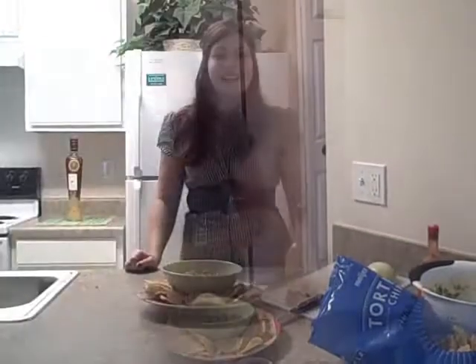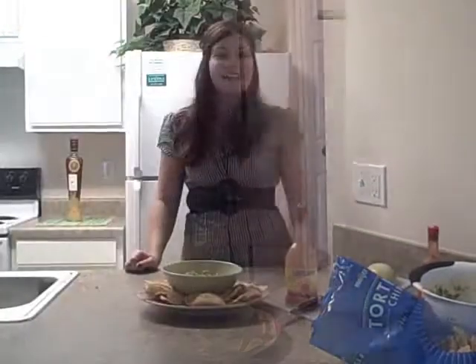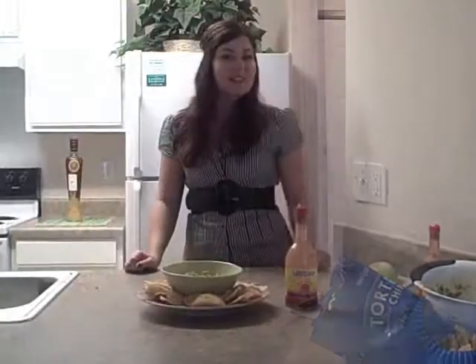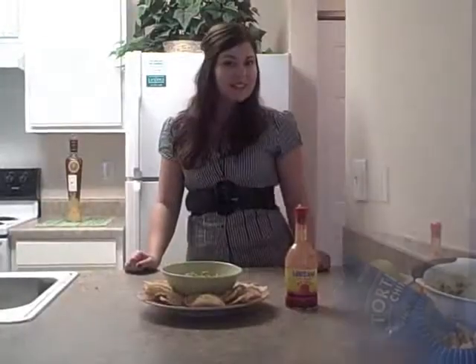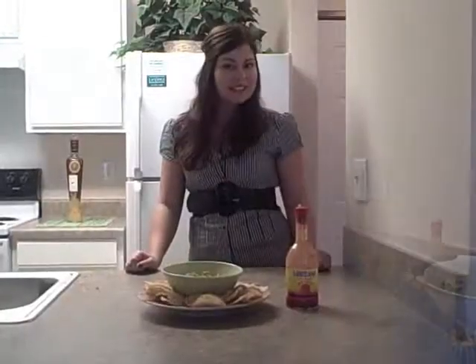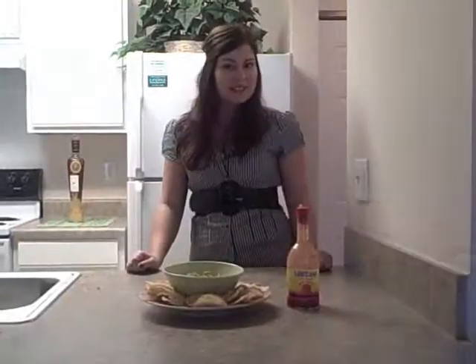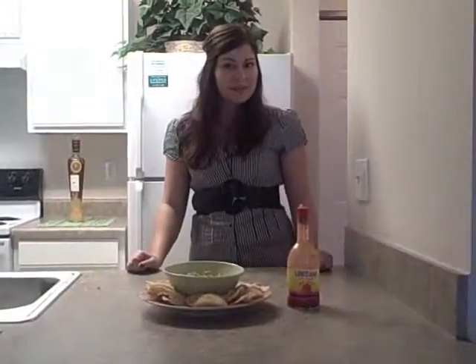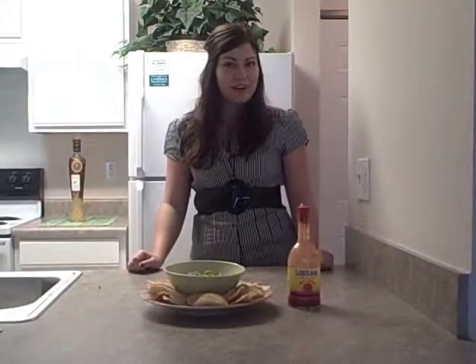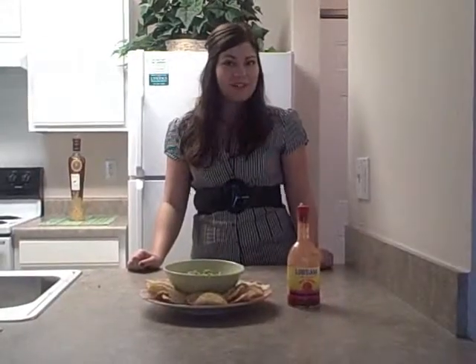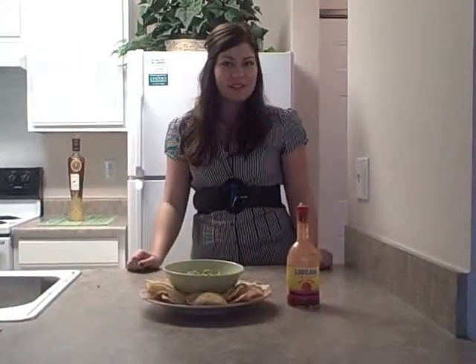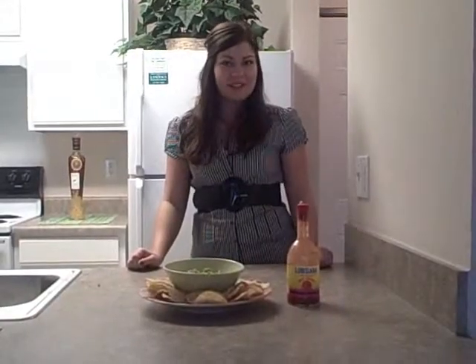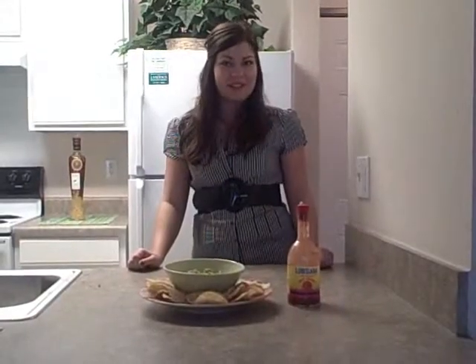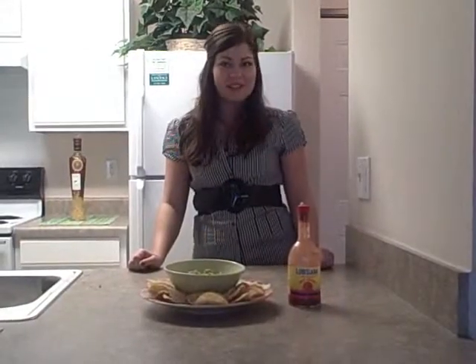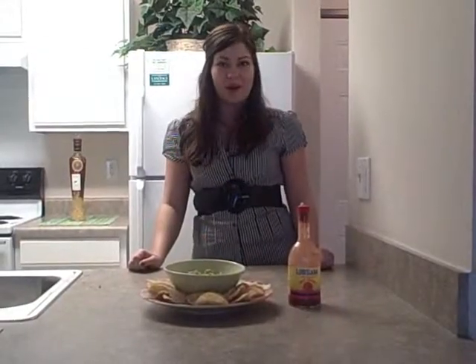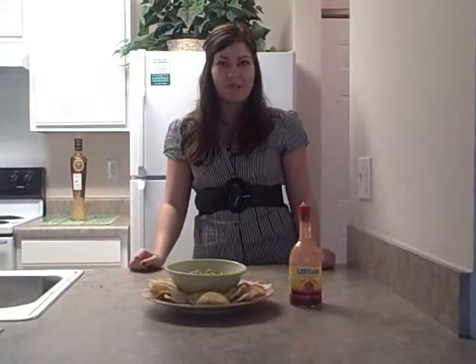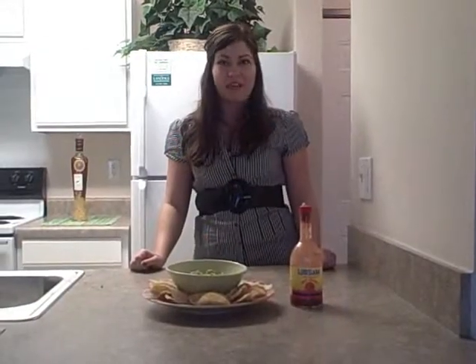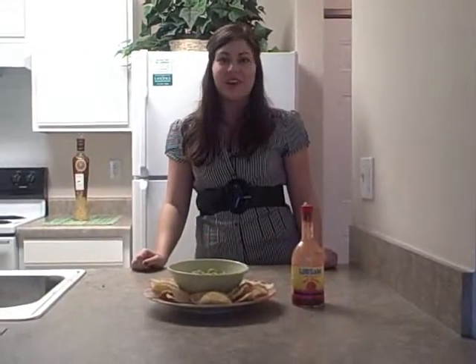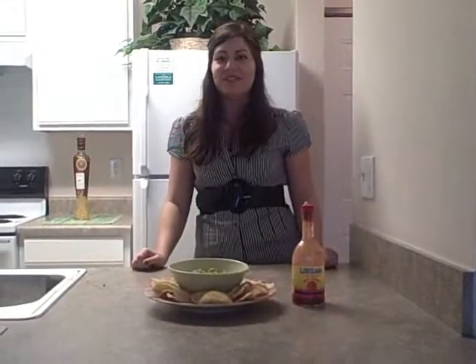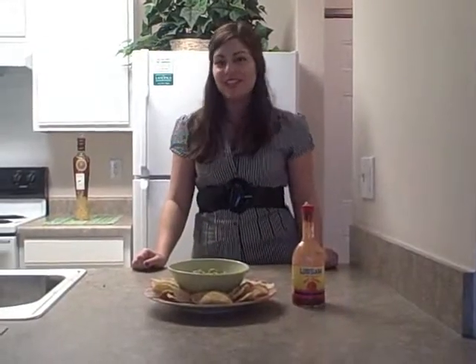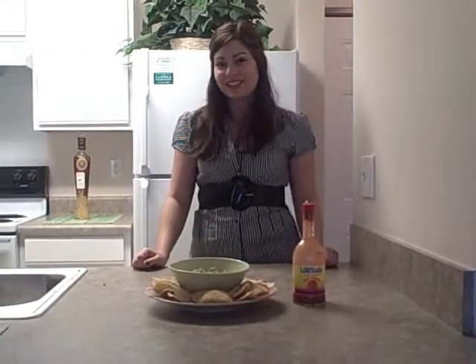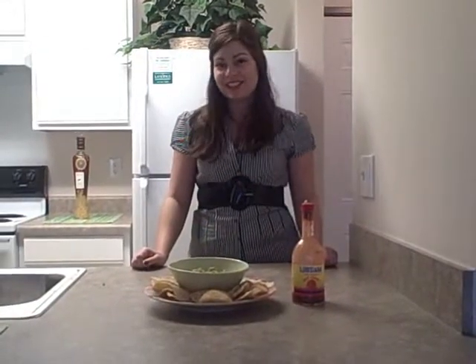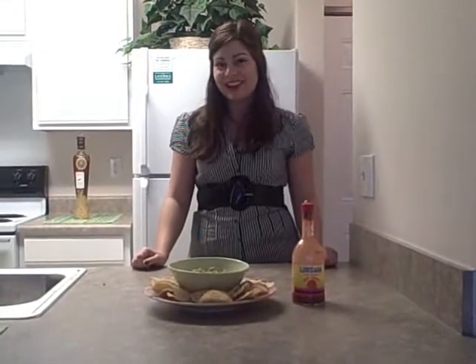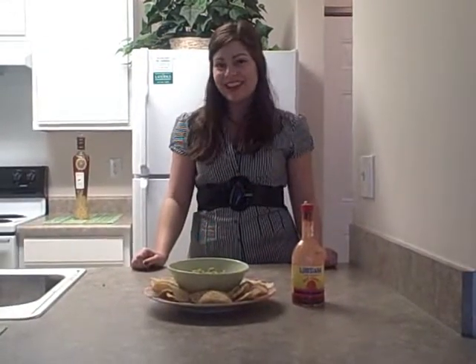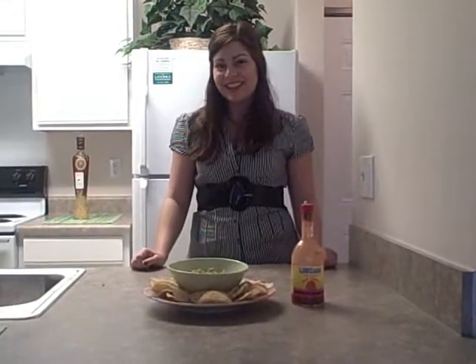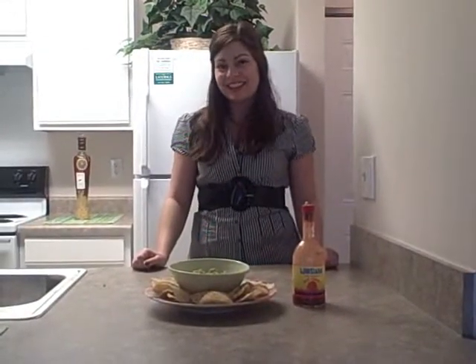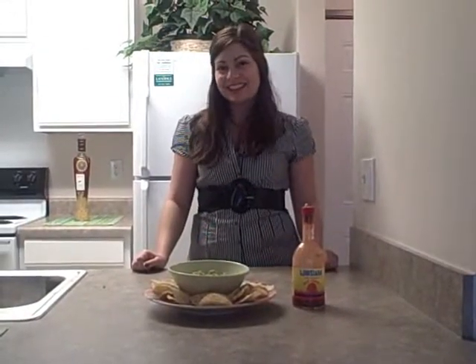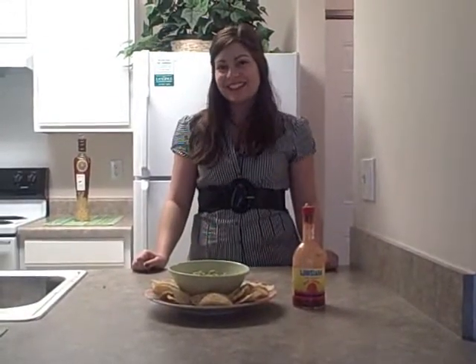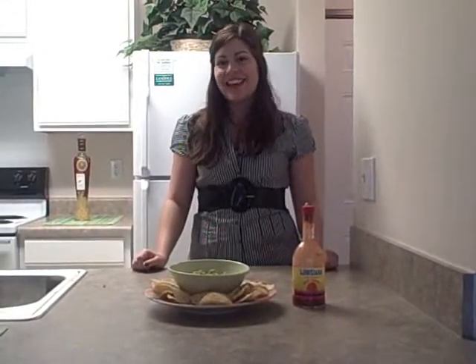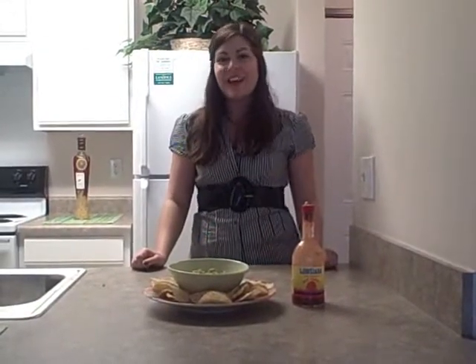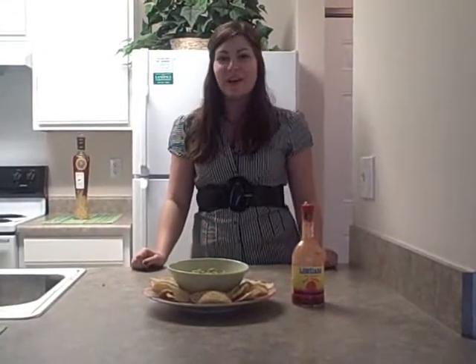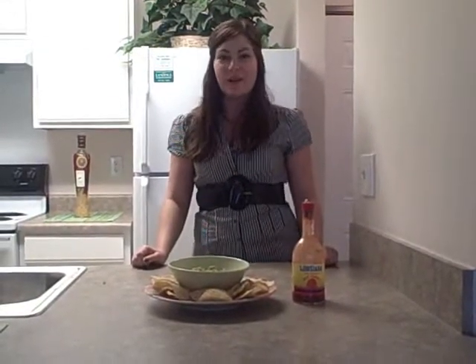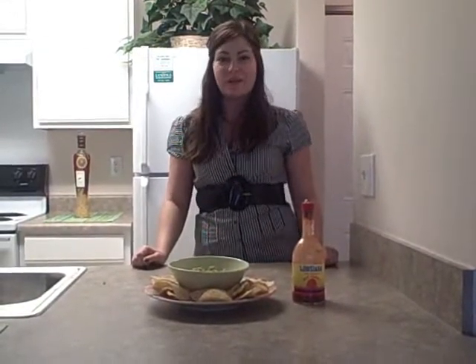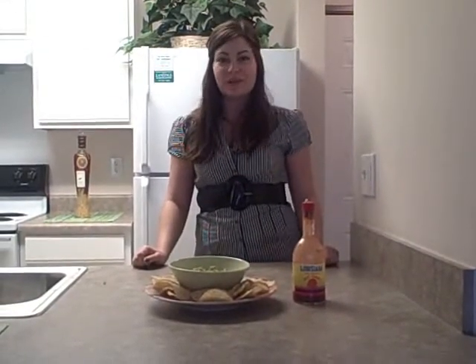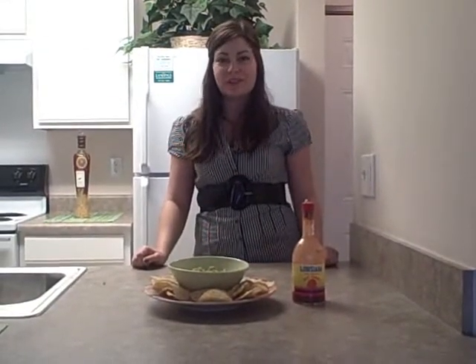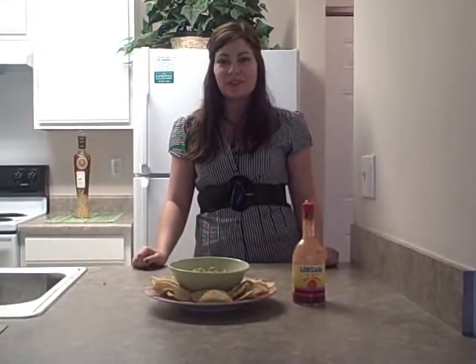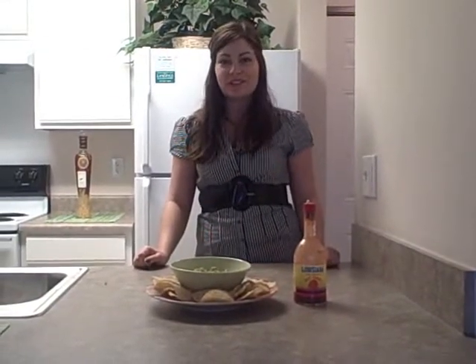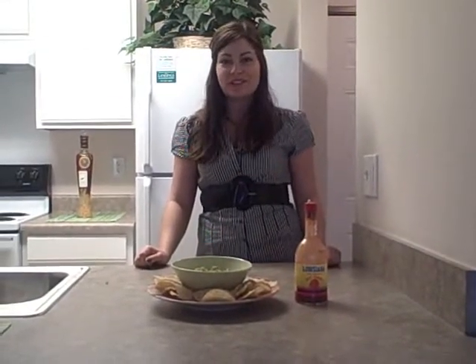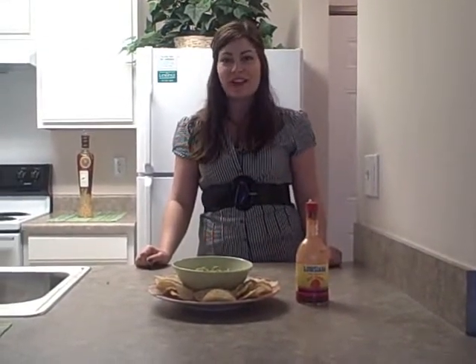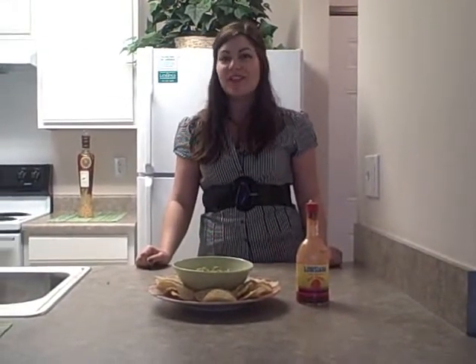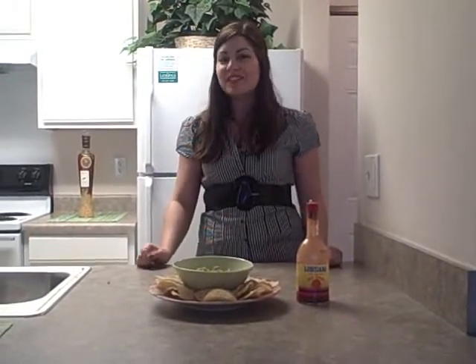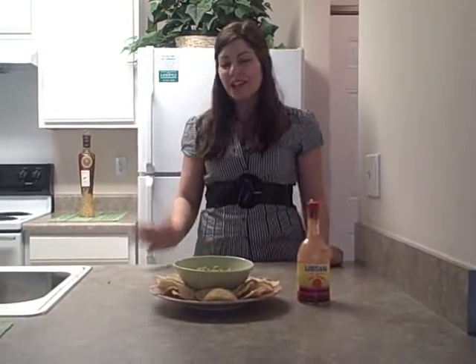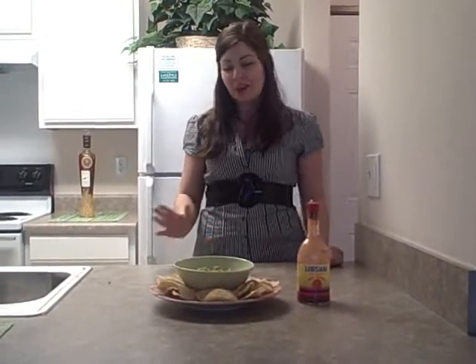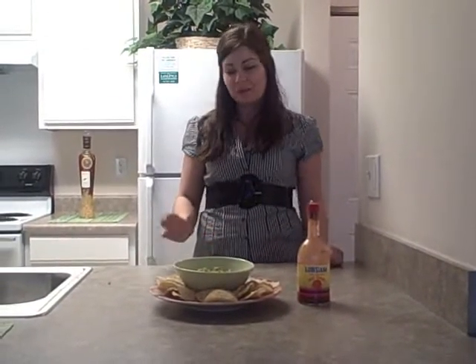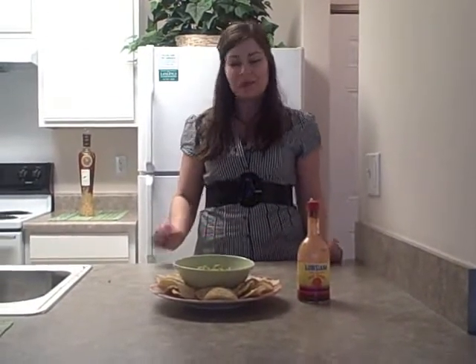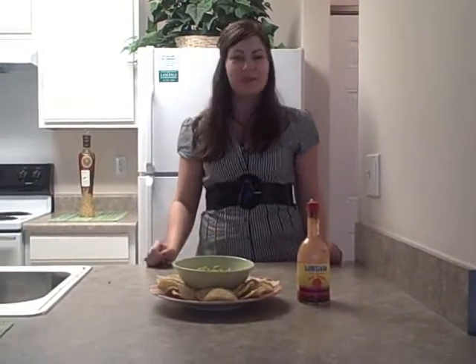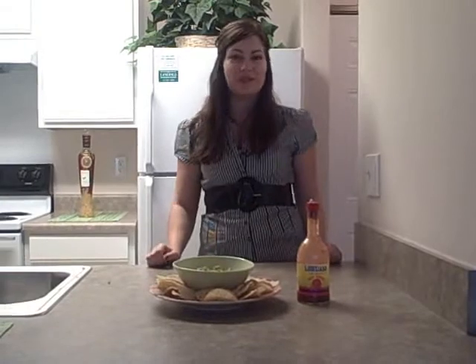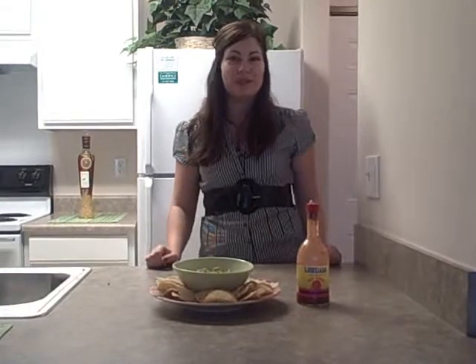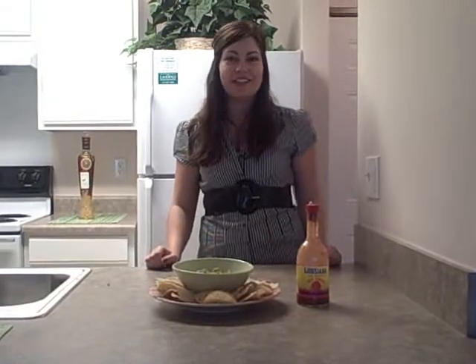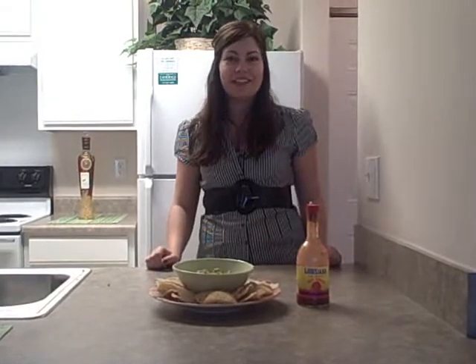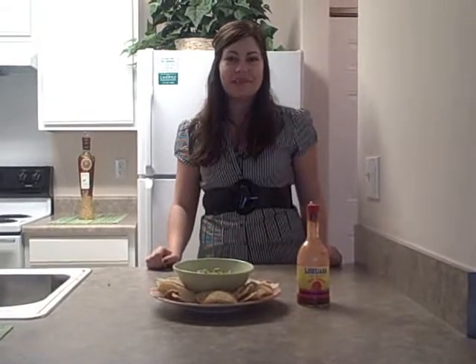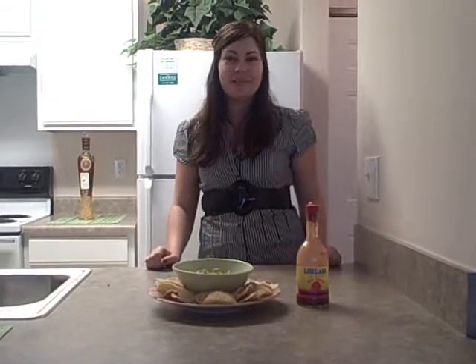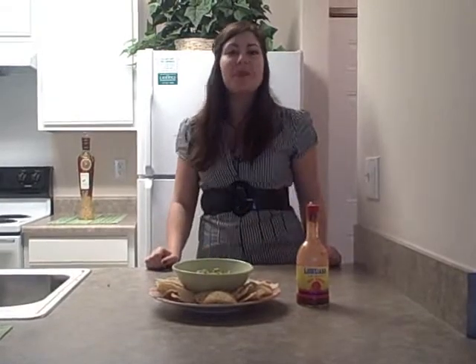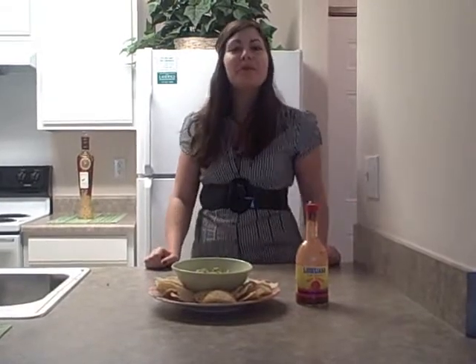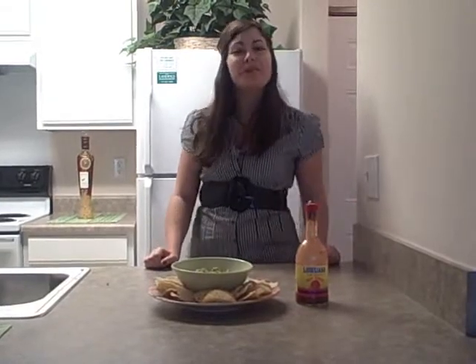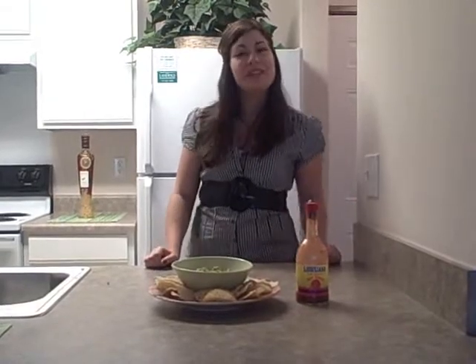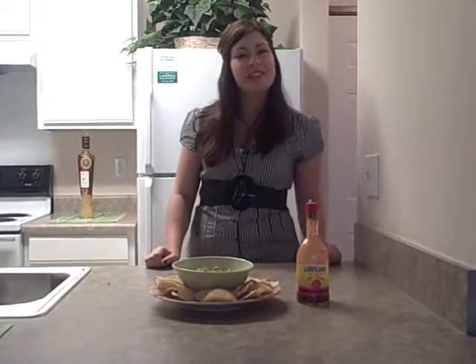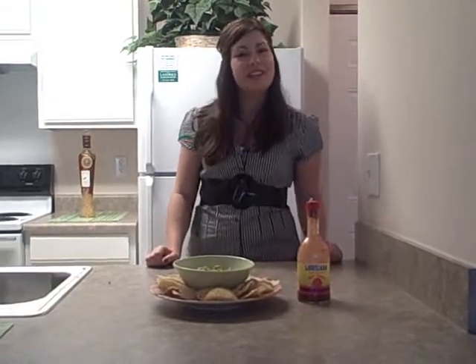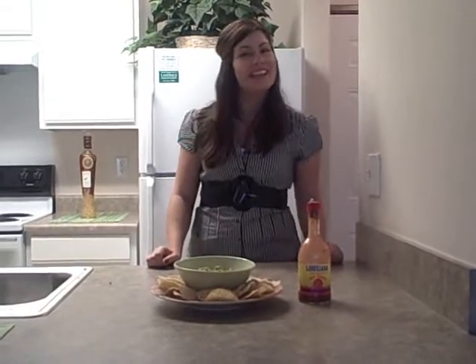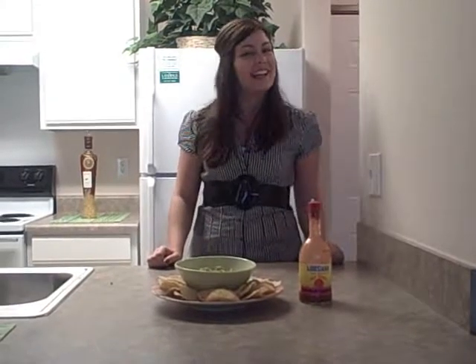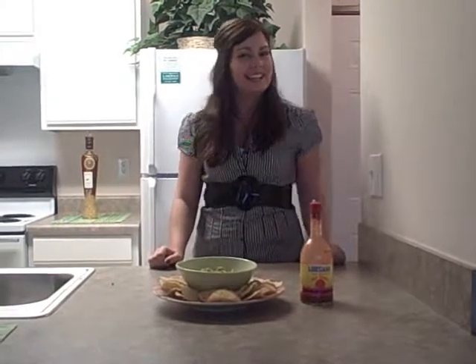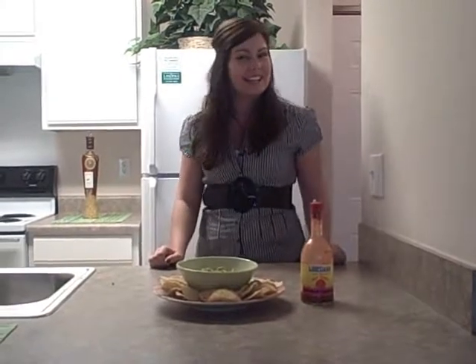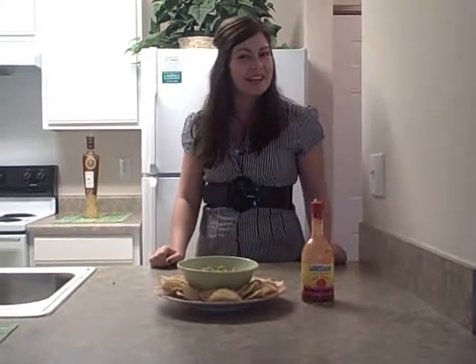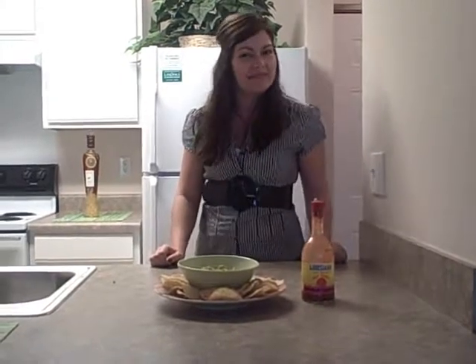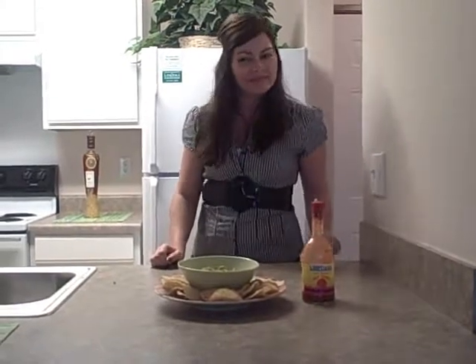This has been our first installment of Just Try This. I hope you enjoyed yourselves and I hope you enjoy your dip. We'll see you again next time.